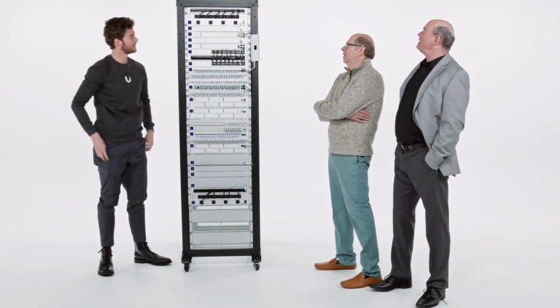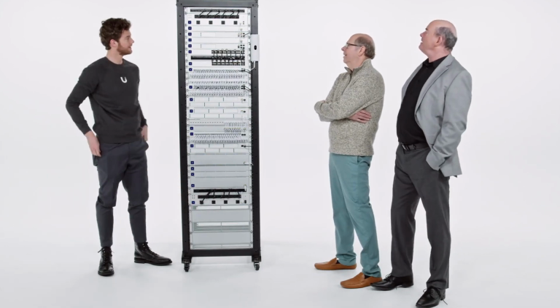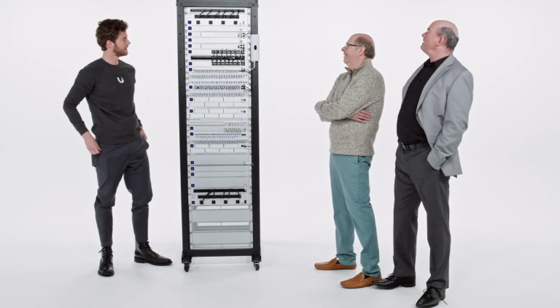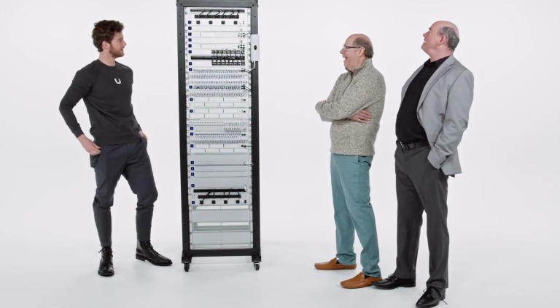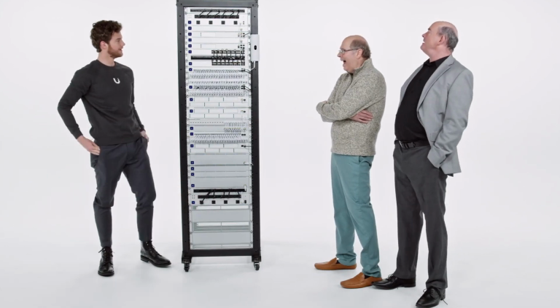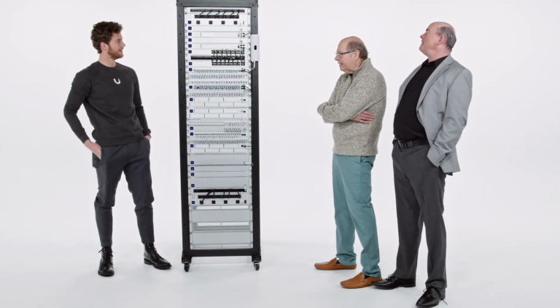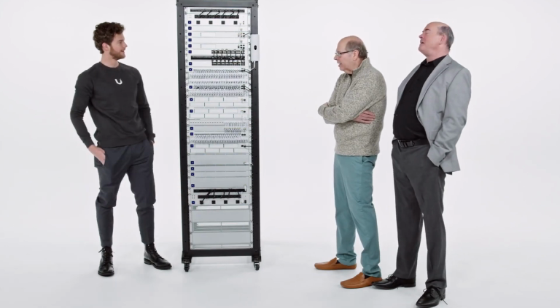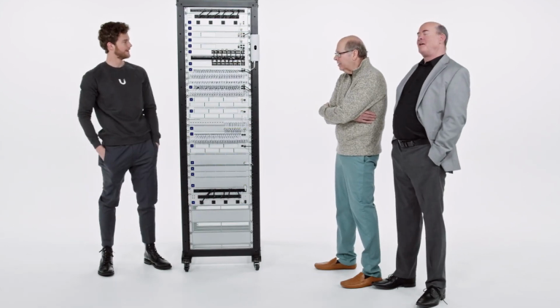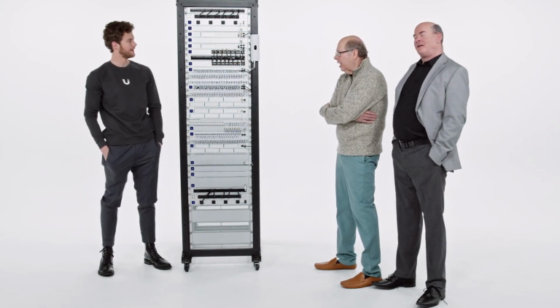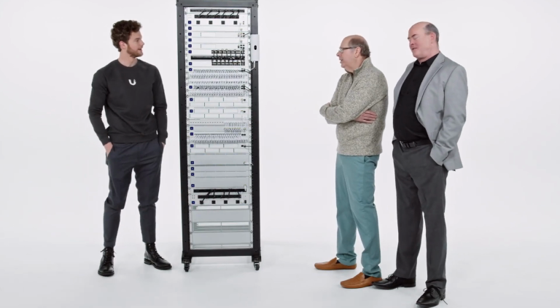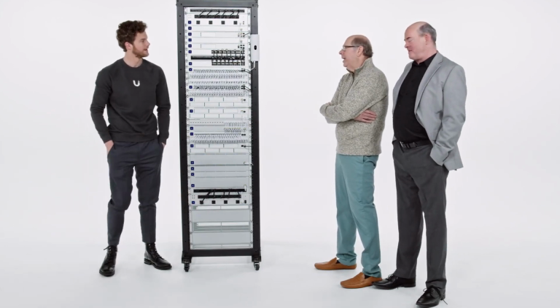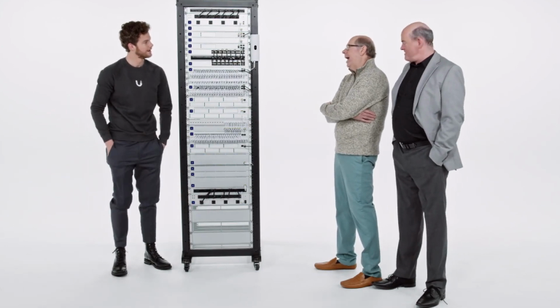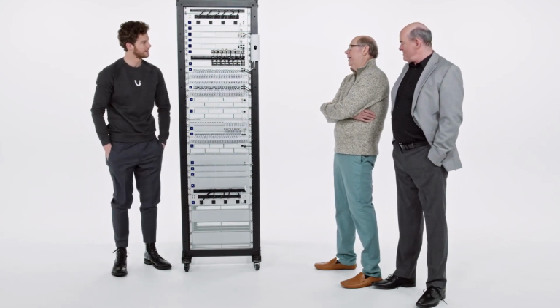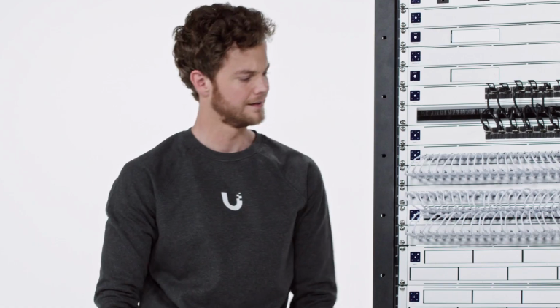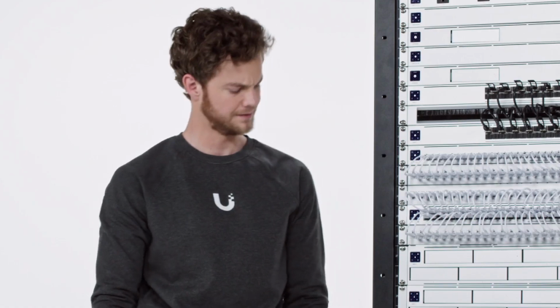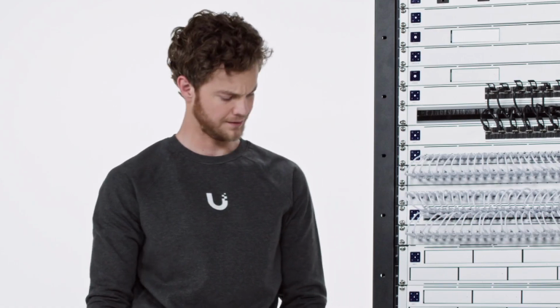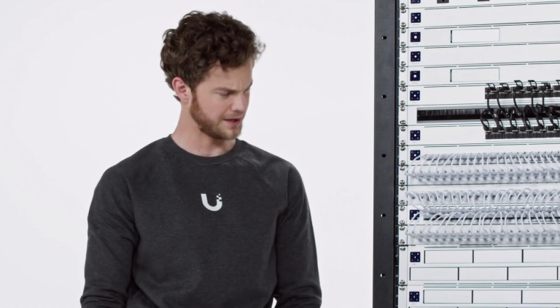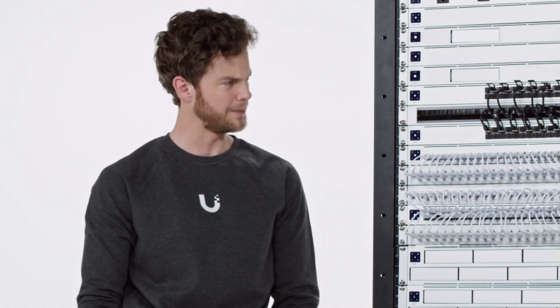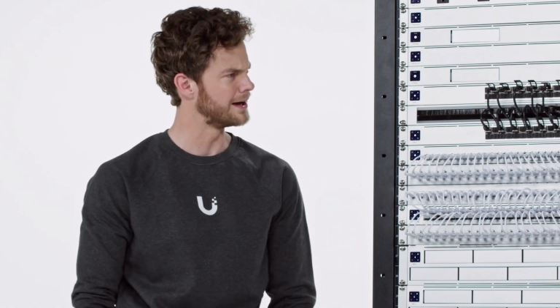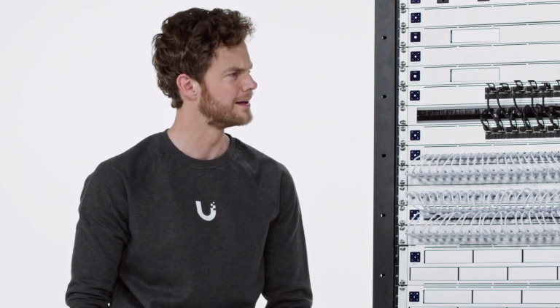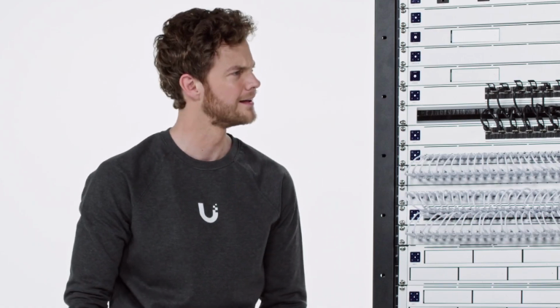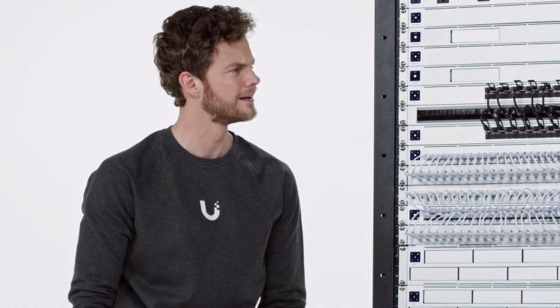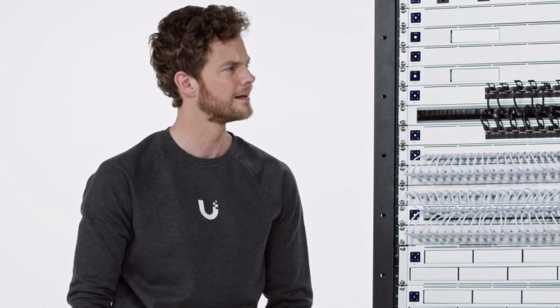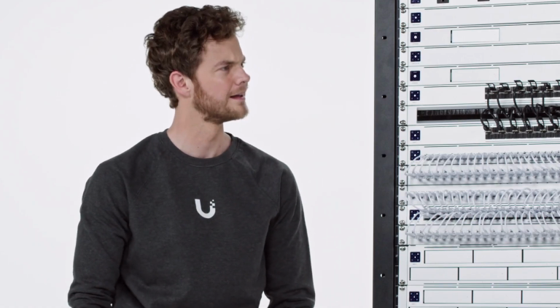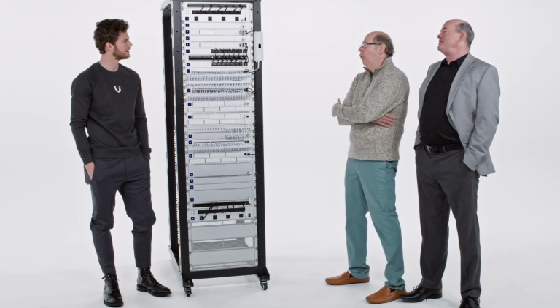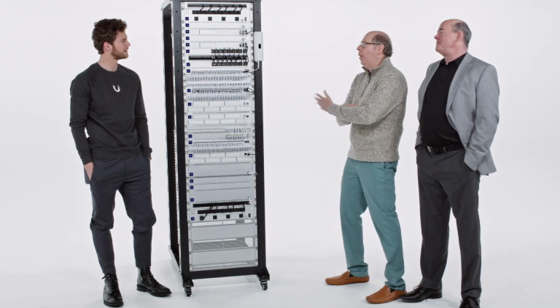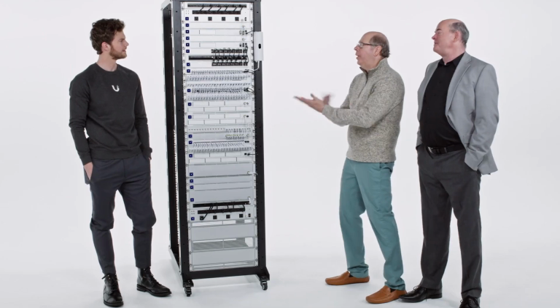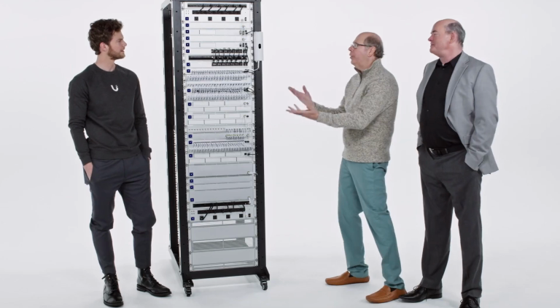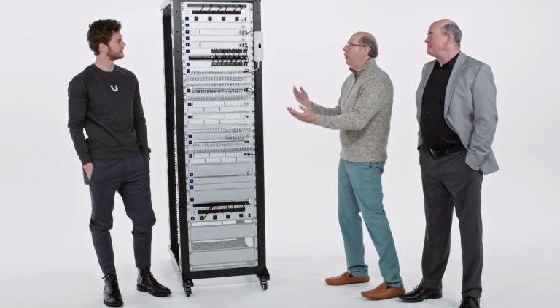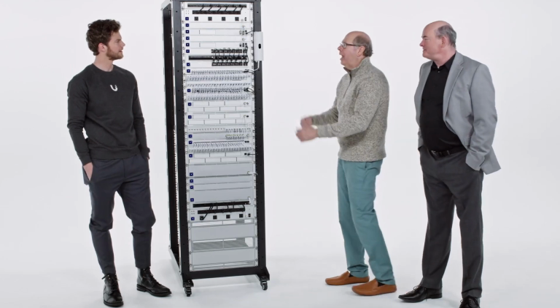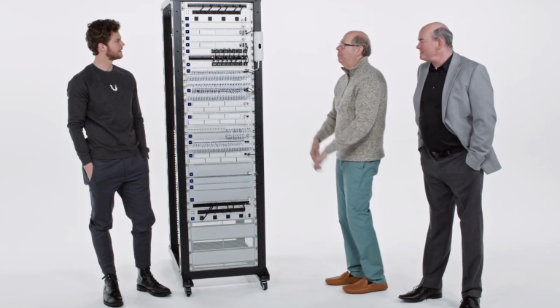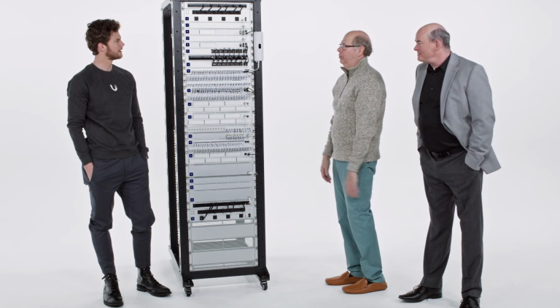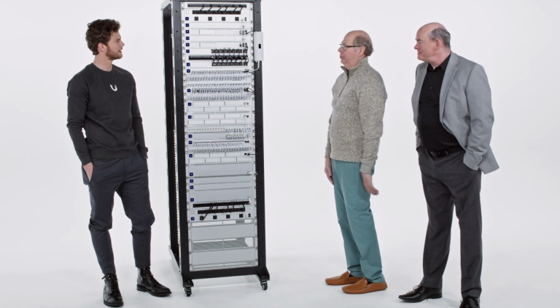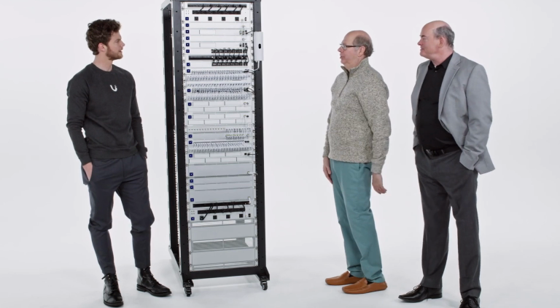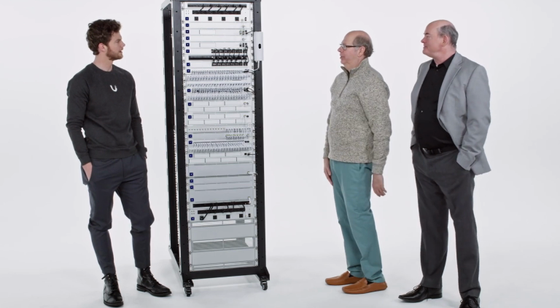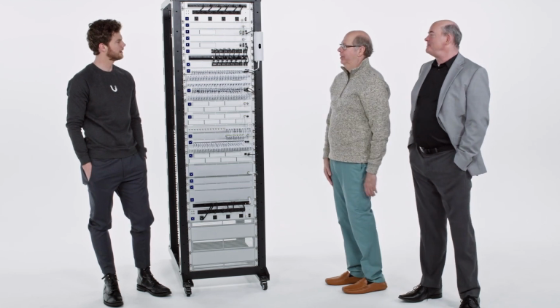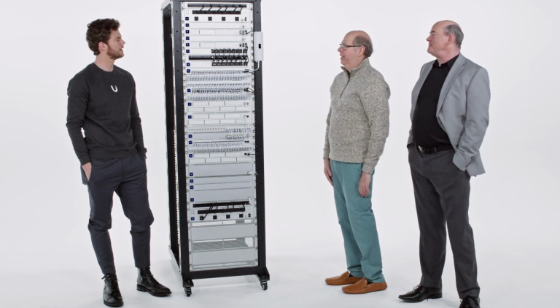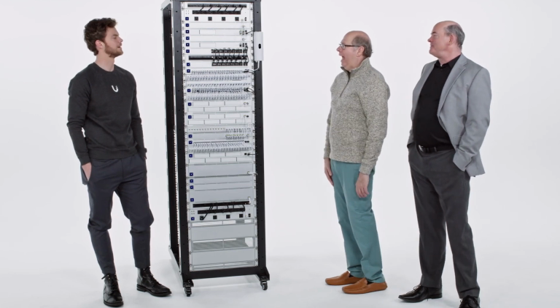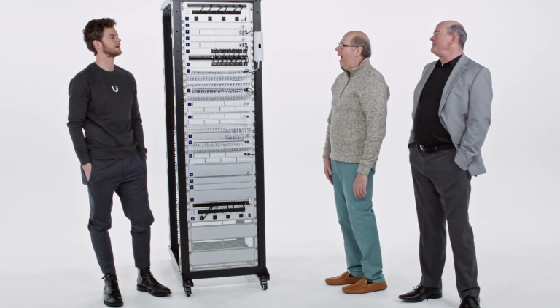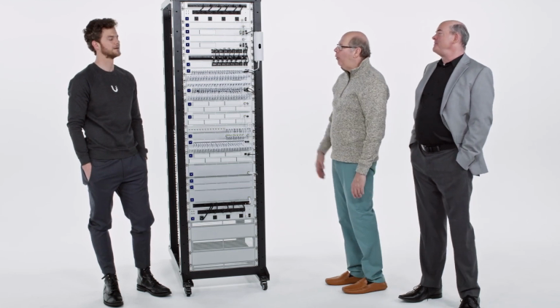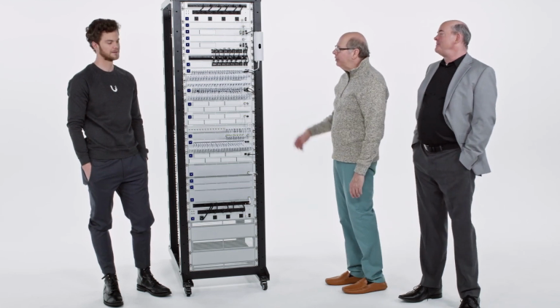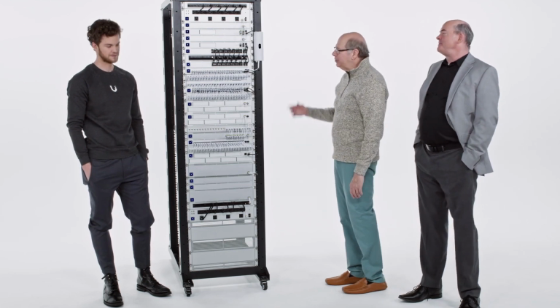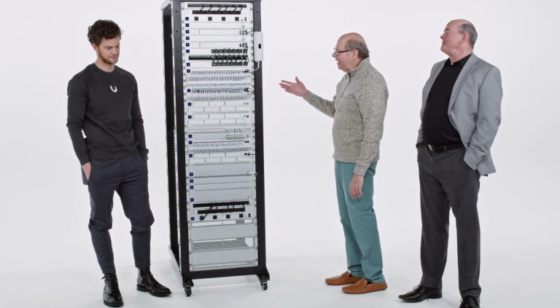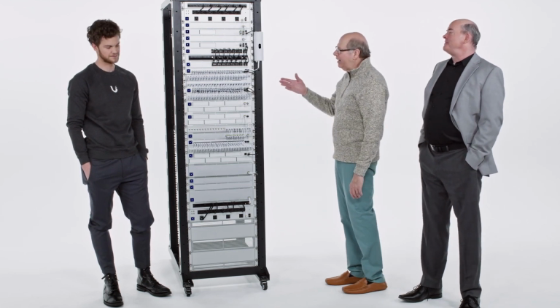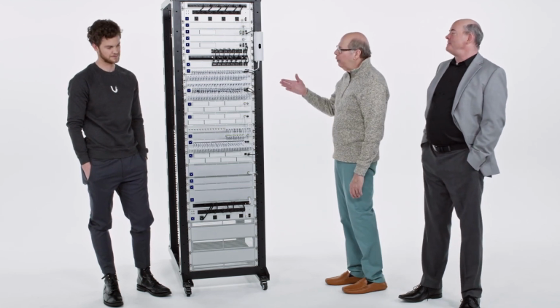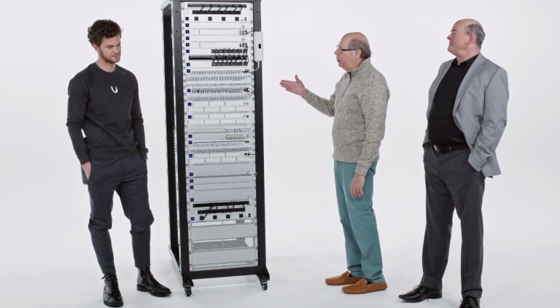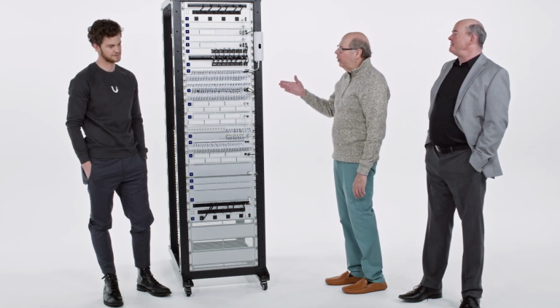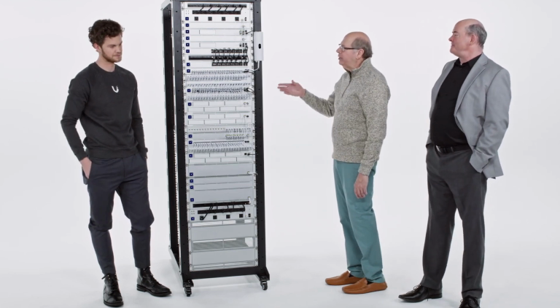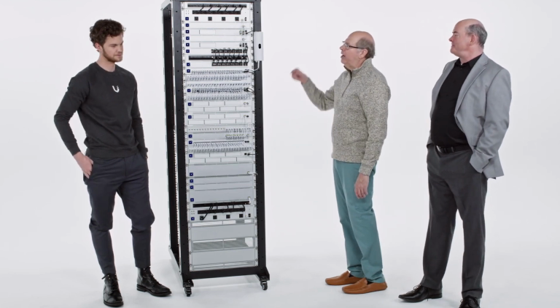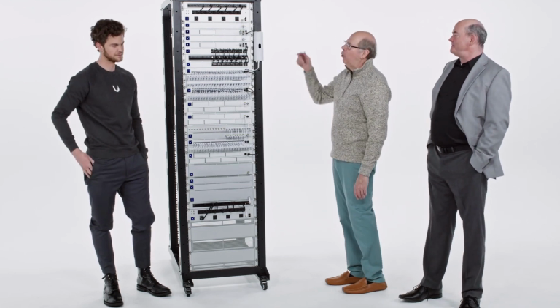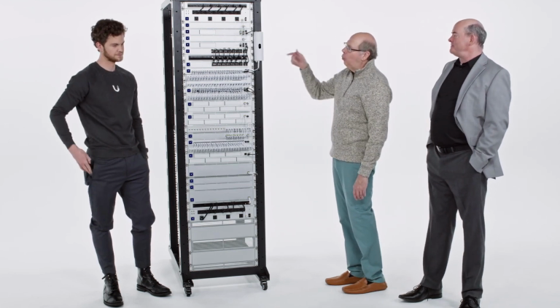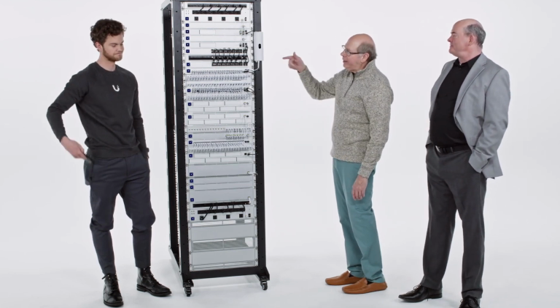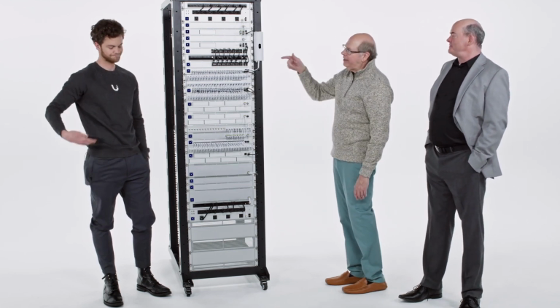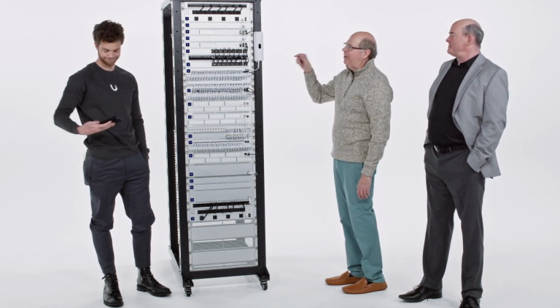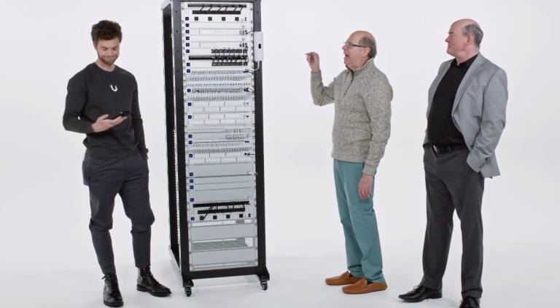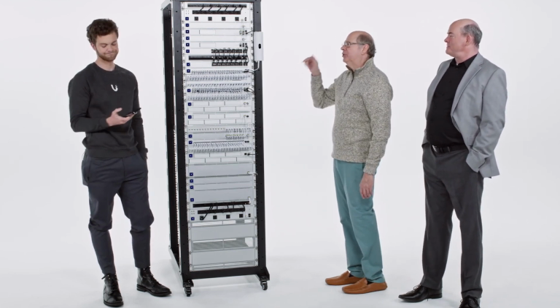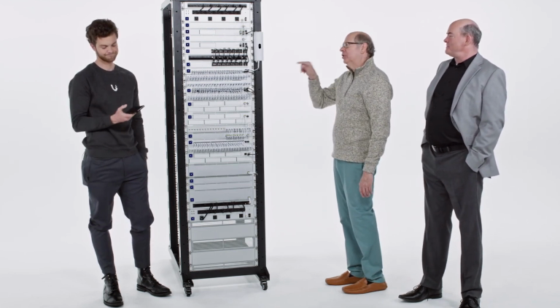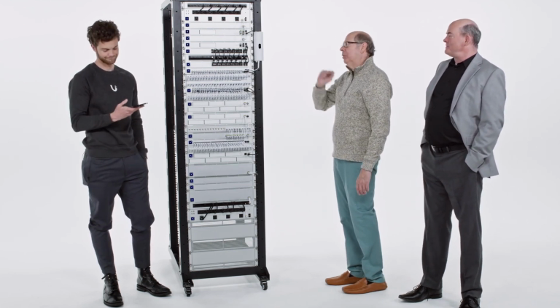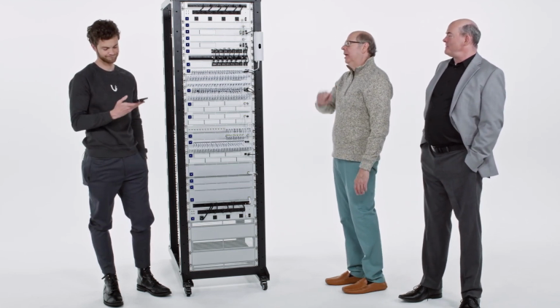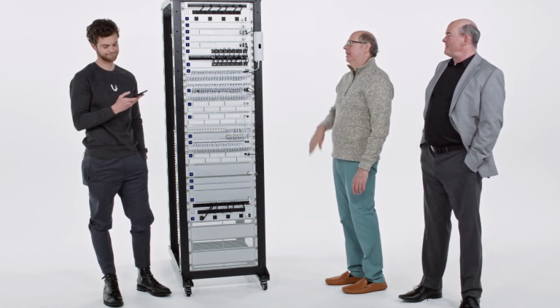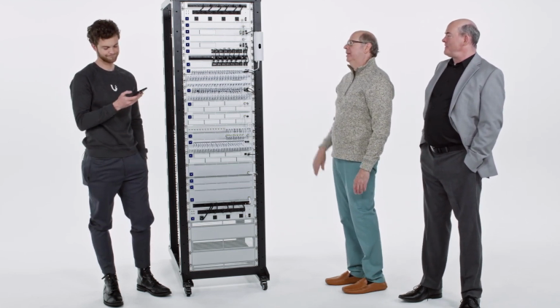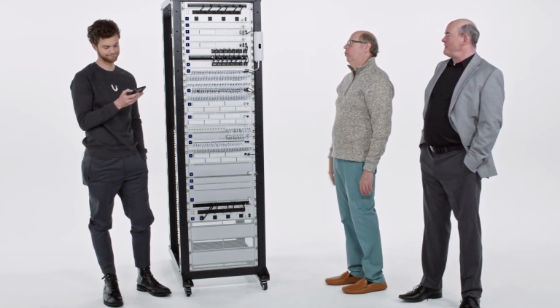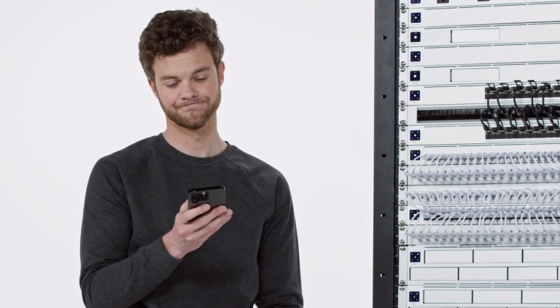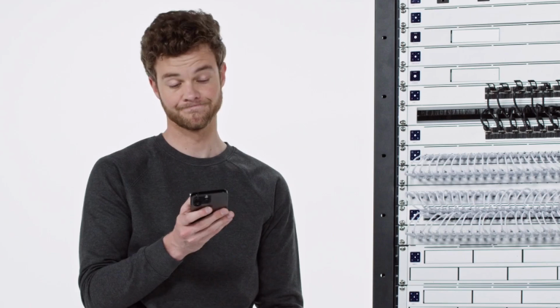Not done yet. What do you mean? Where are your labels? How is anyone going to know what device is plugged into what?